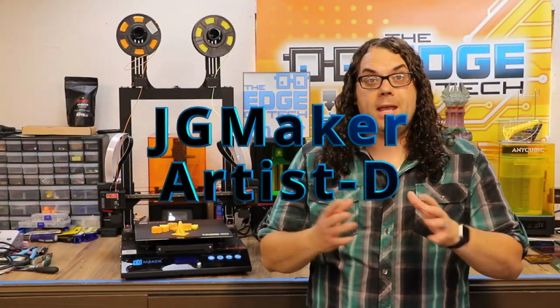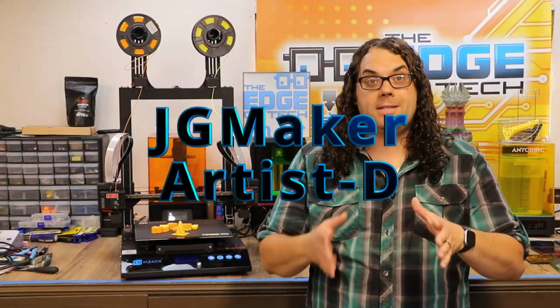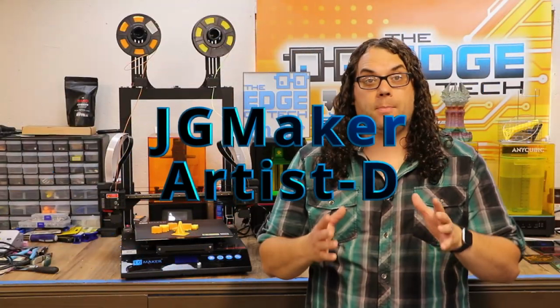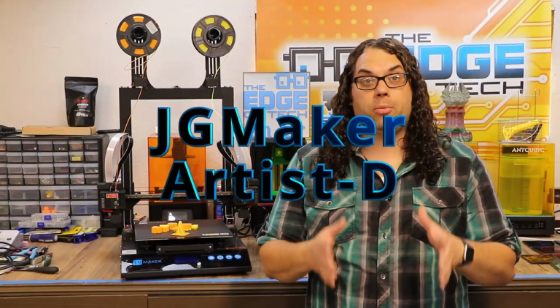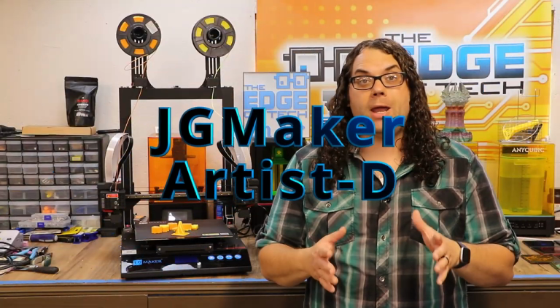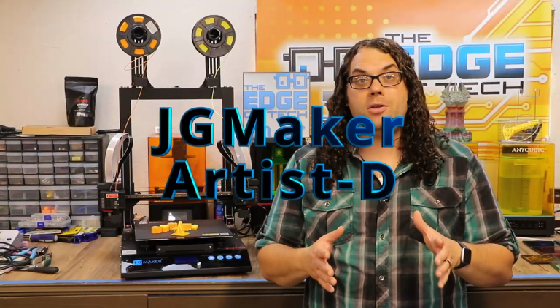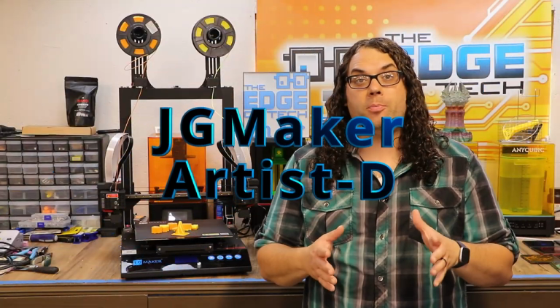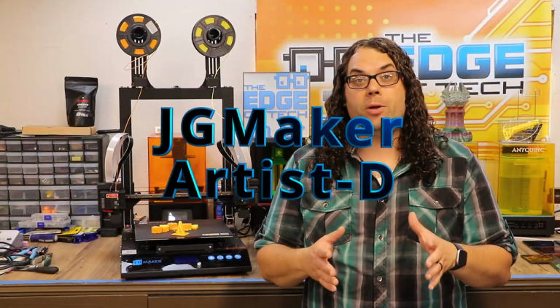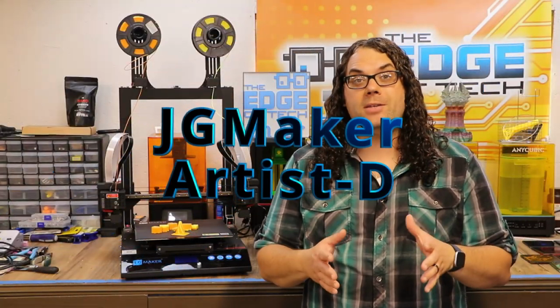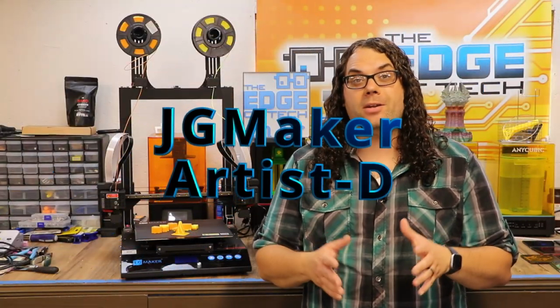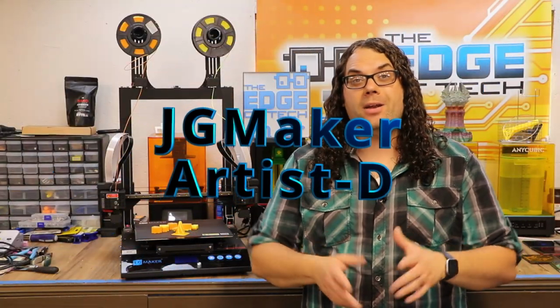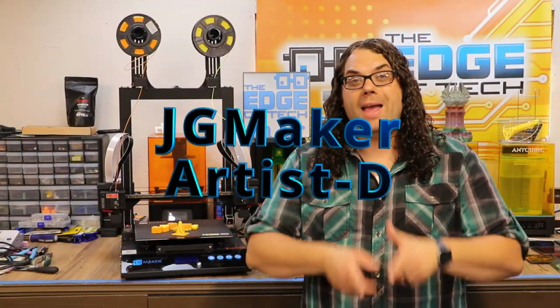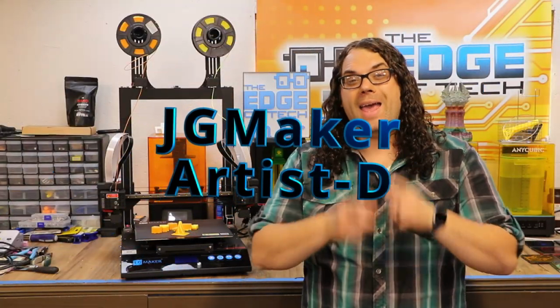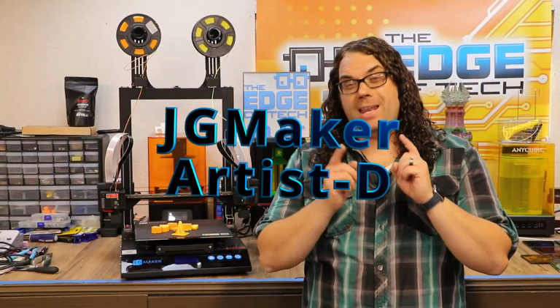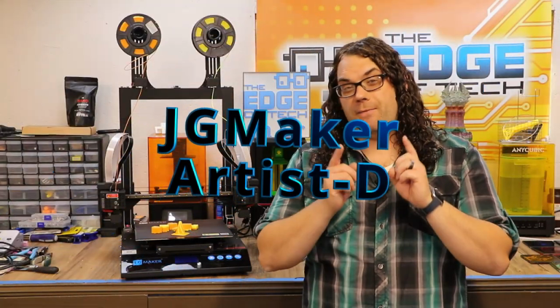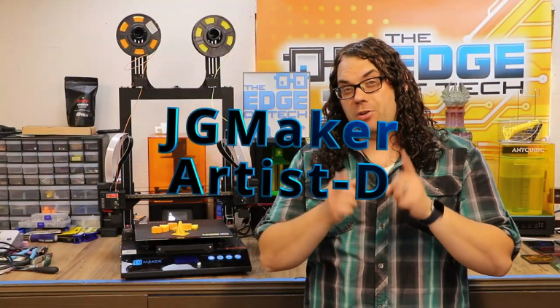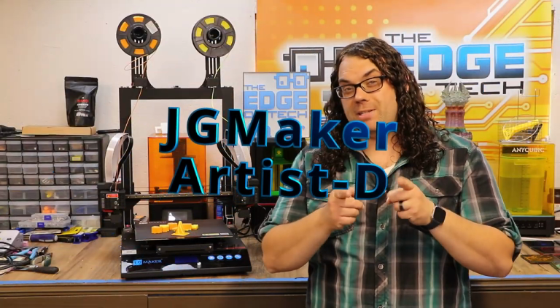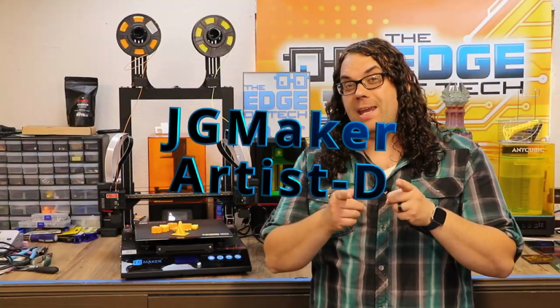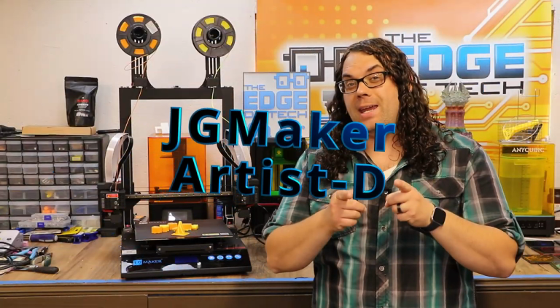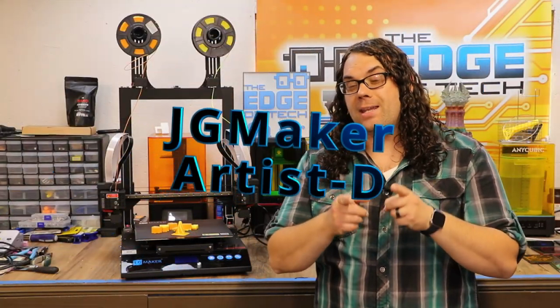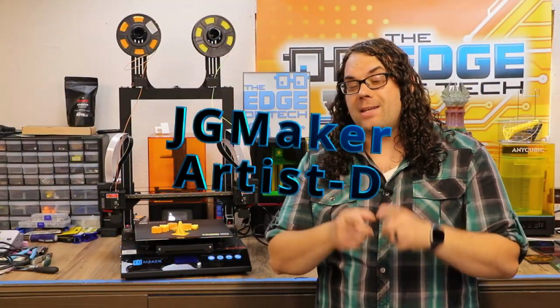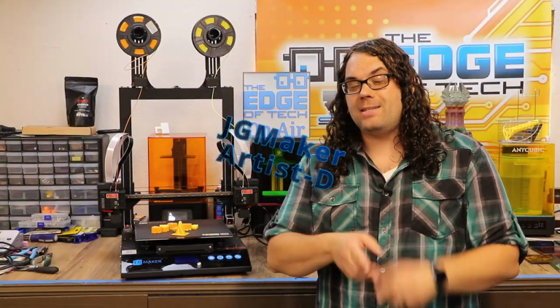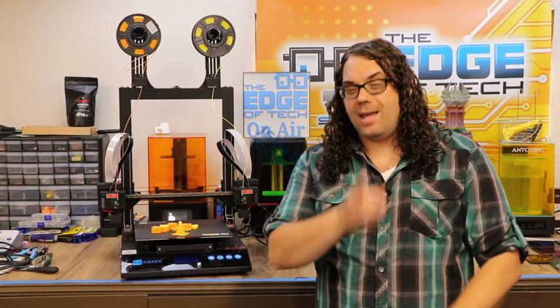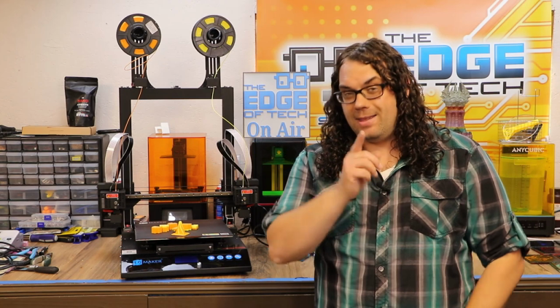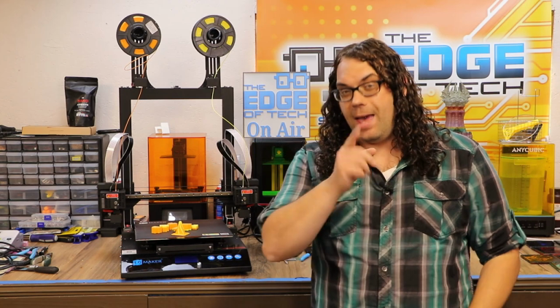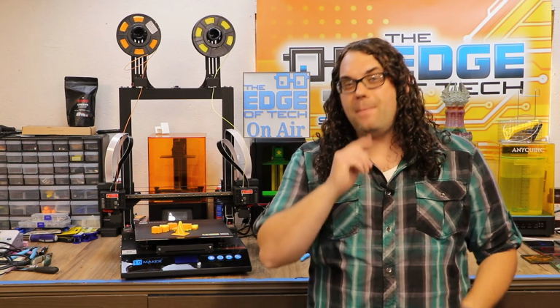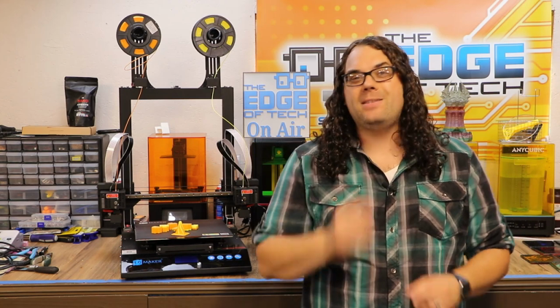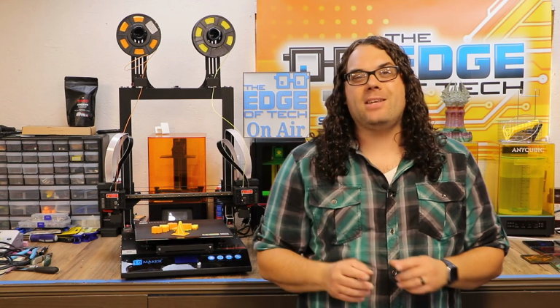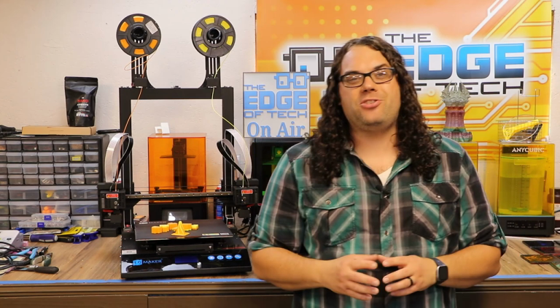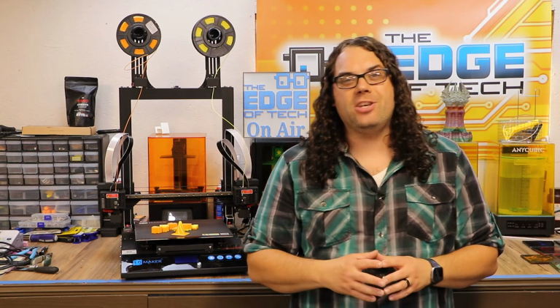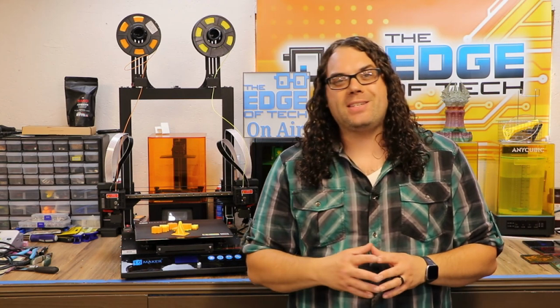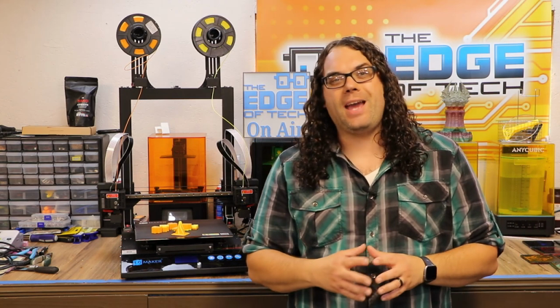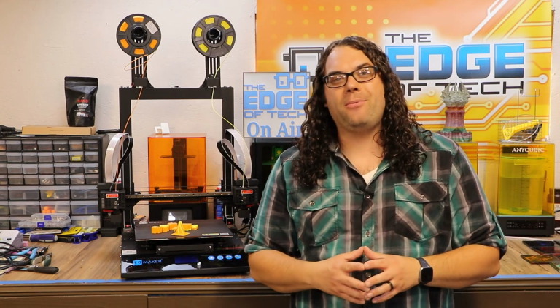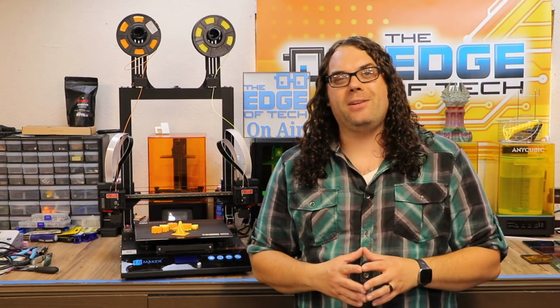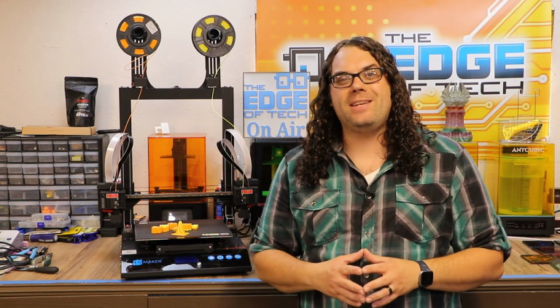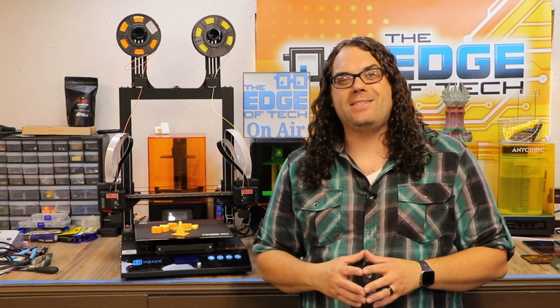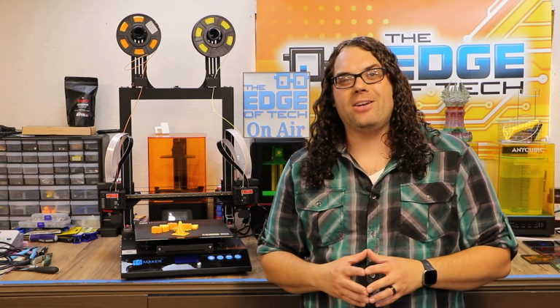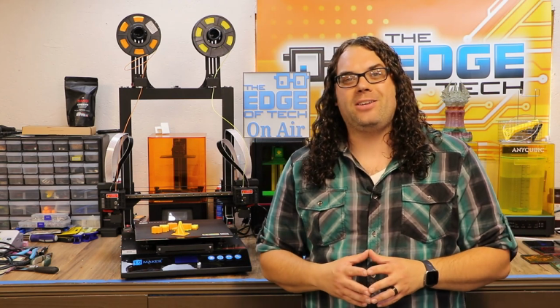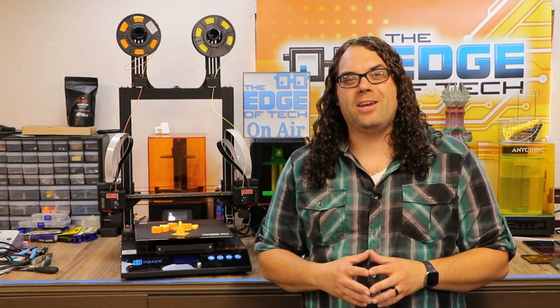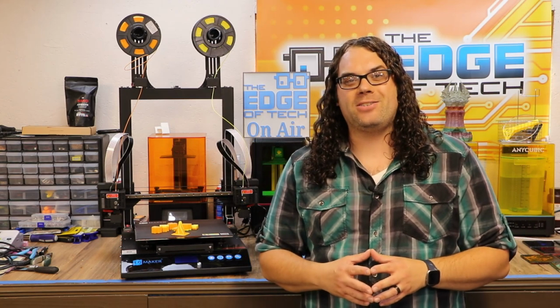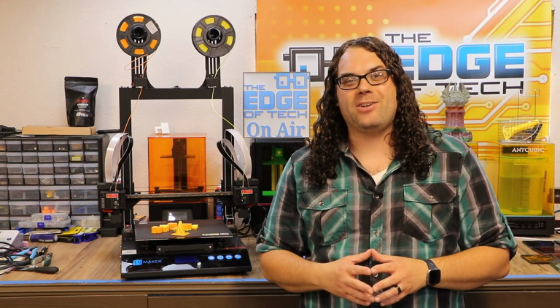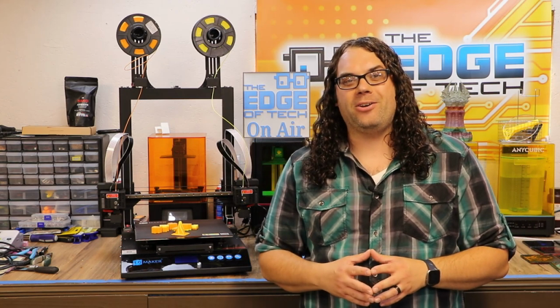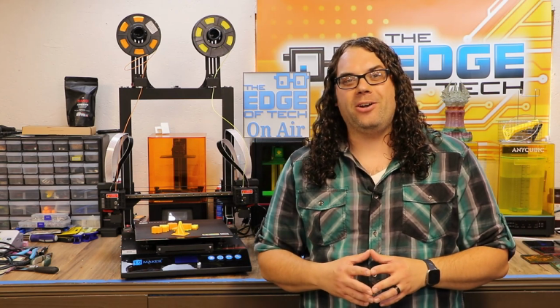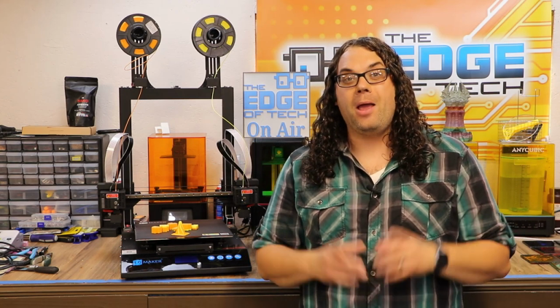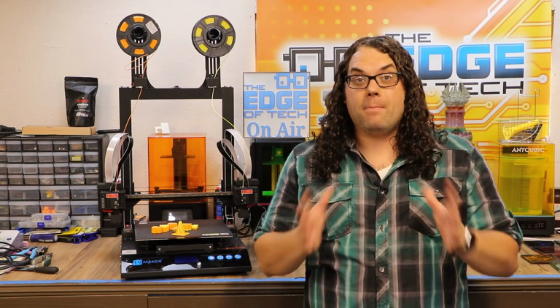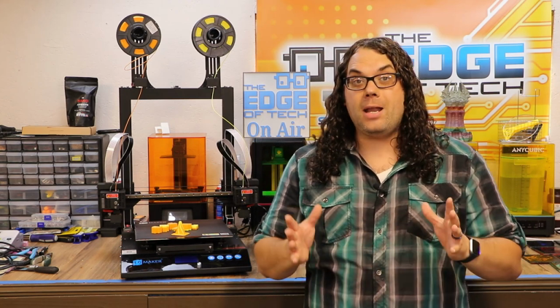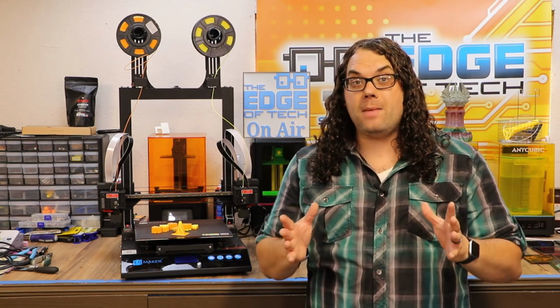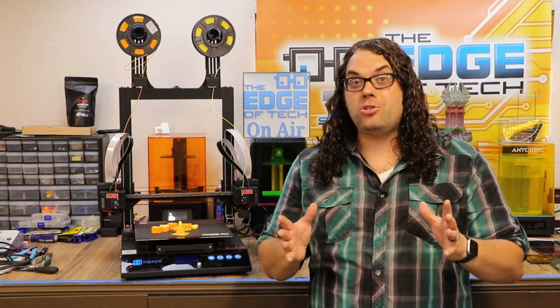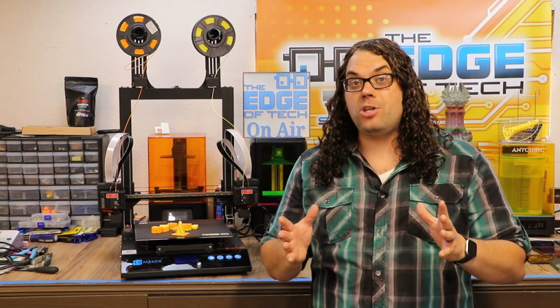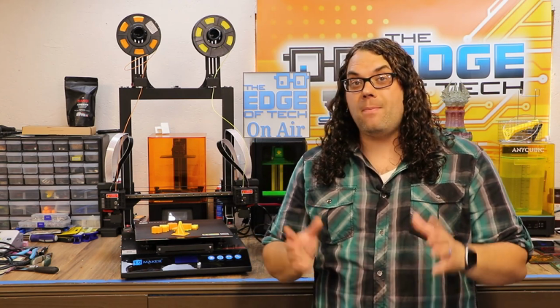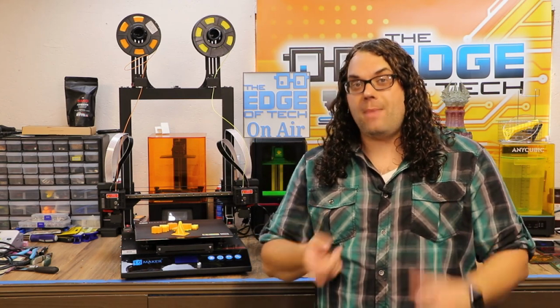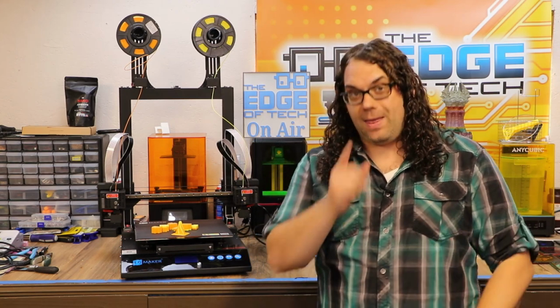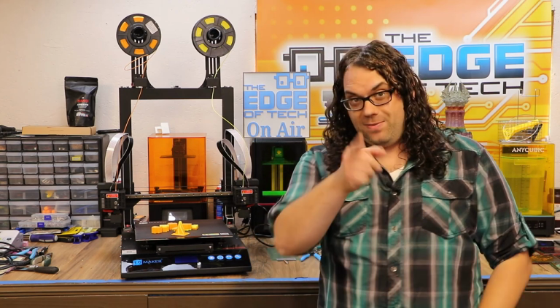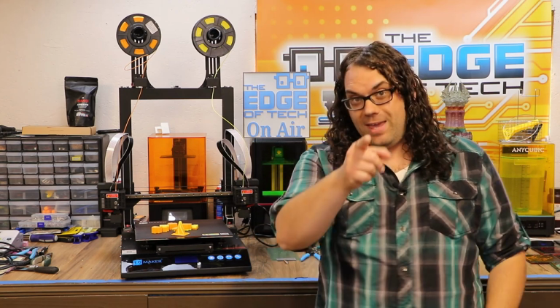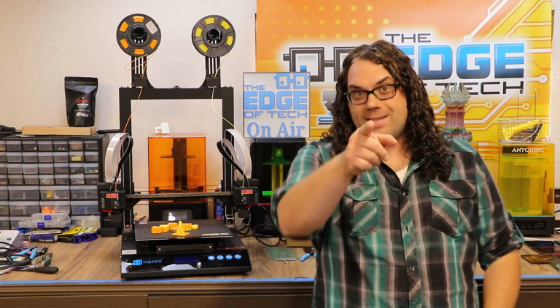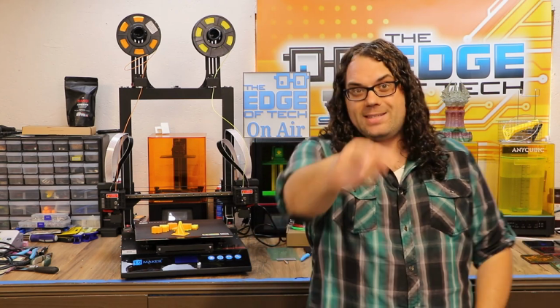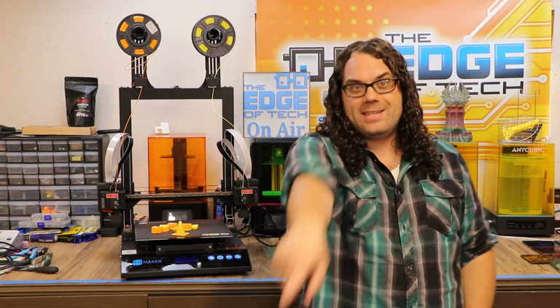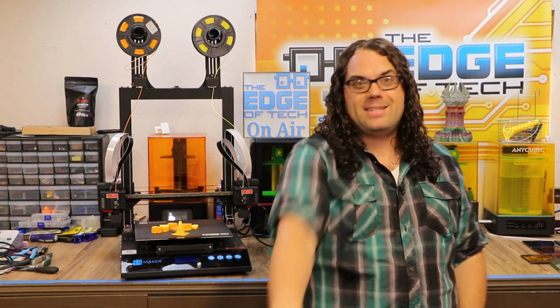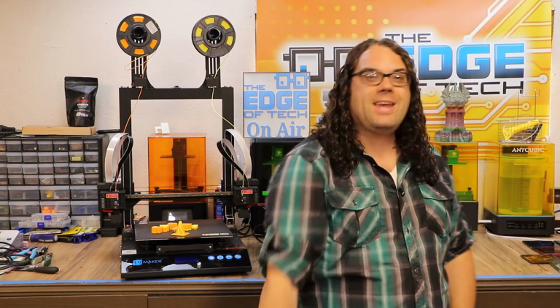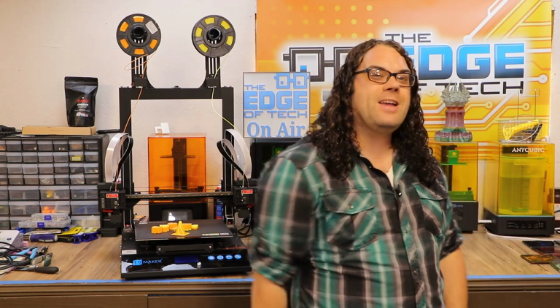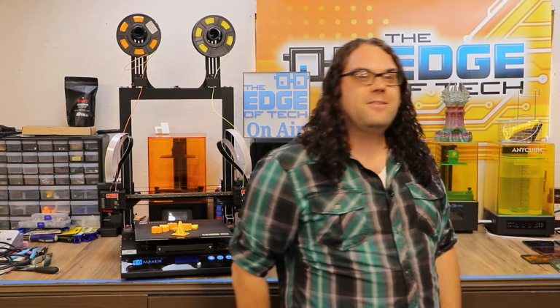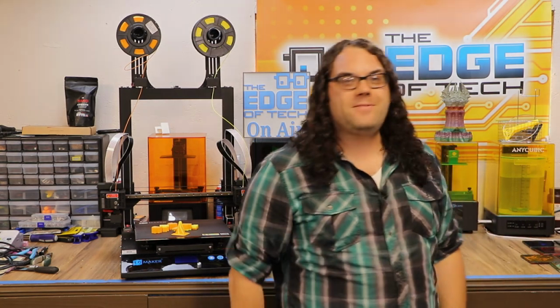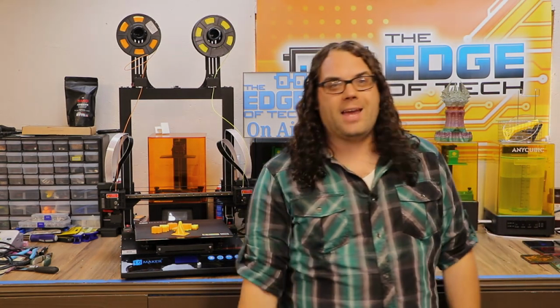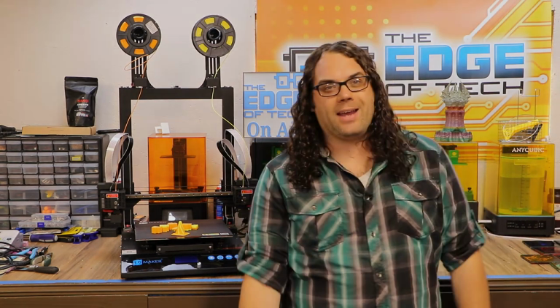It's a brand new printer and if you're seeing this that means it just got released on Kickstarter. My name is Jim and this is the Edge of Tech.